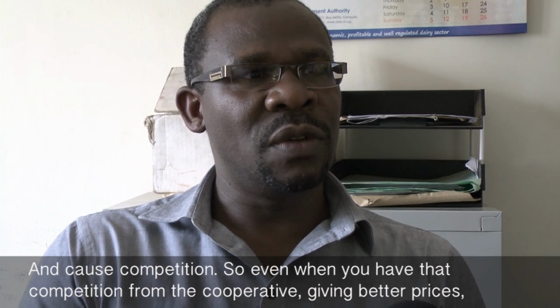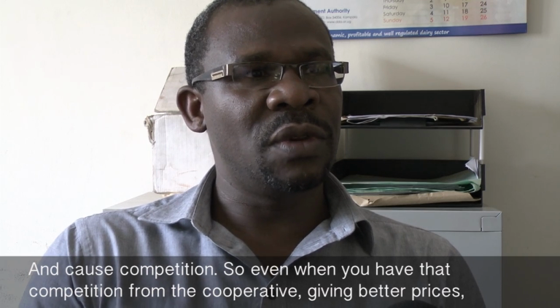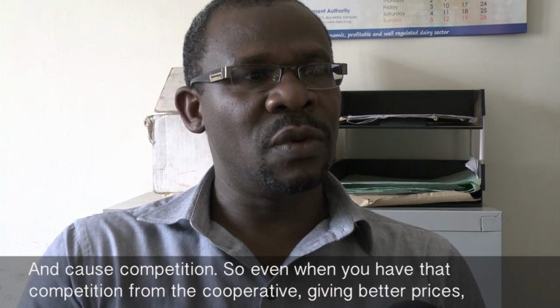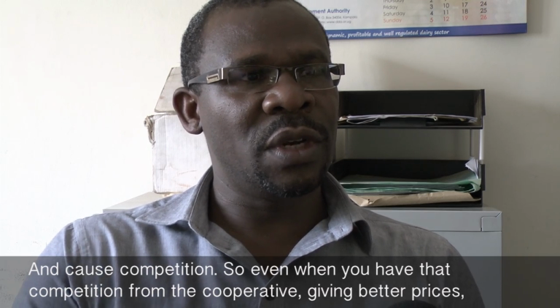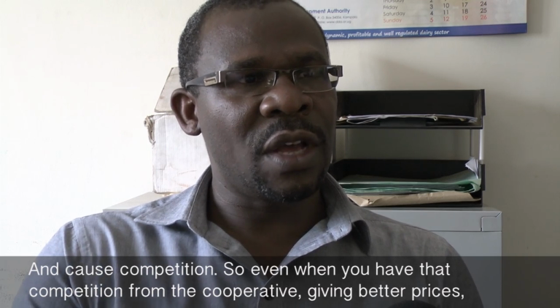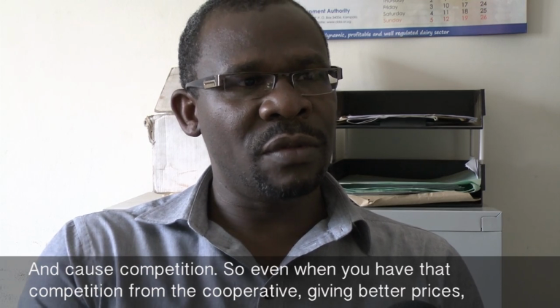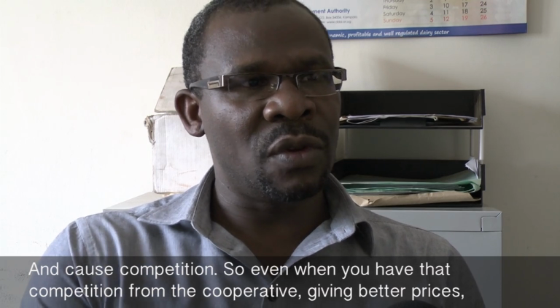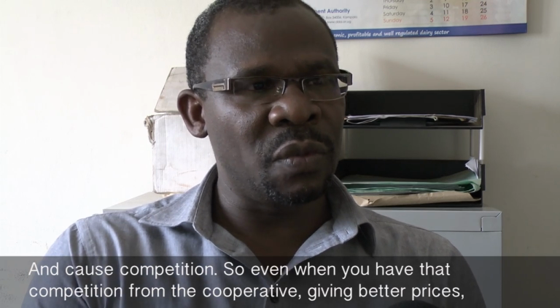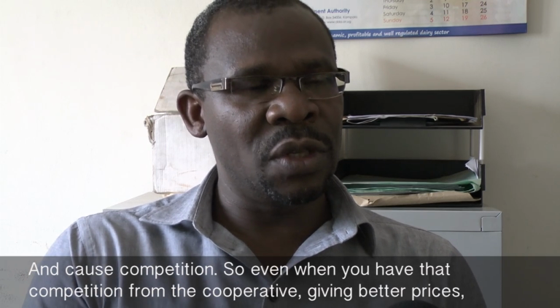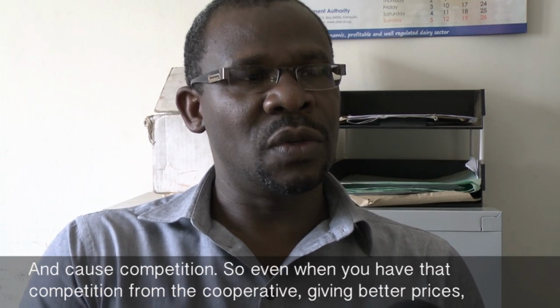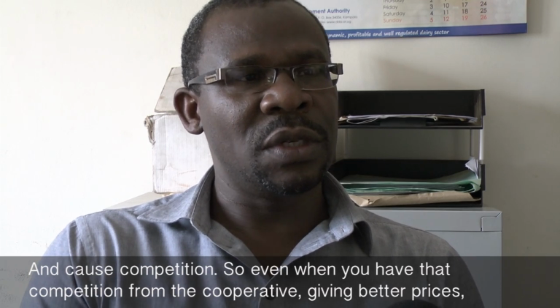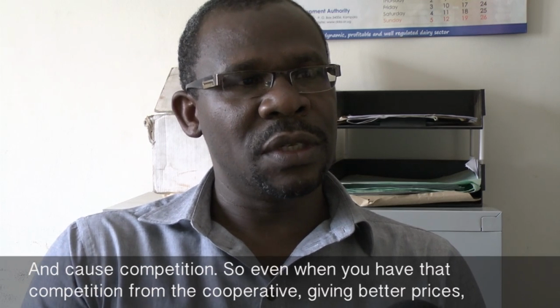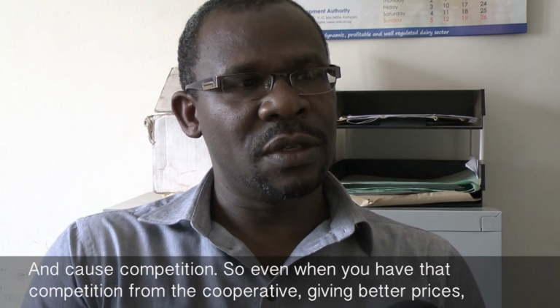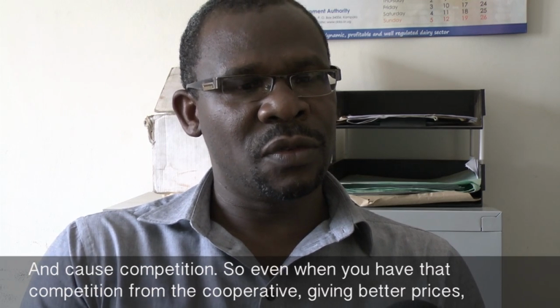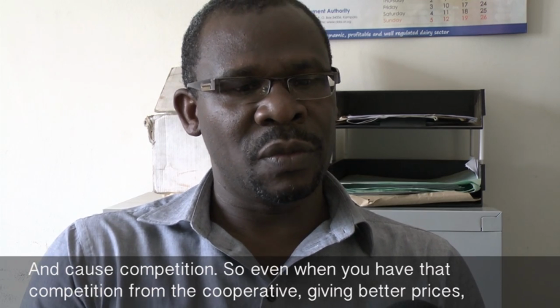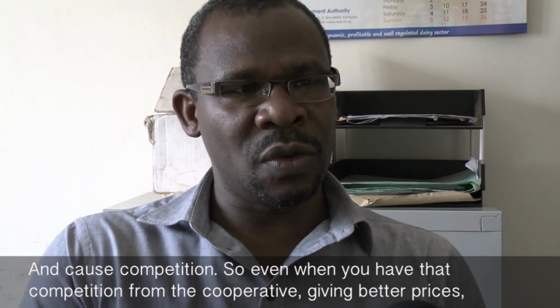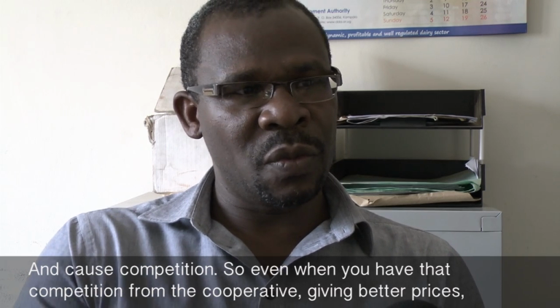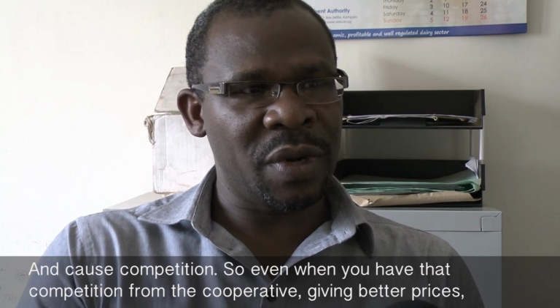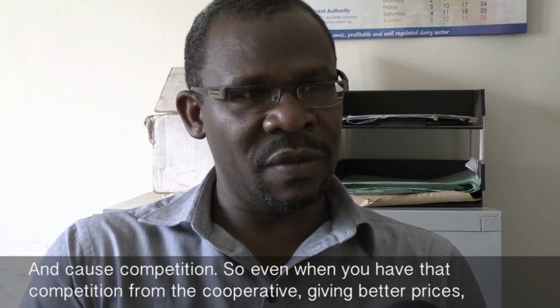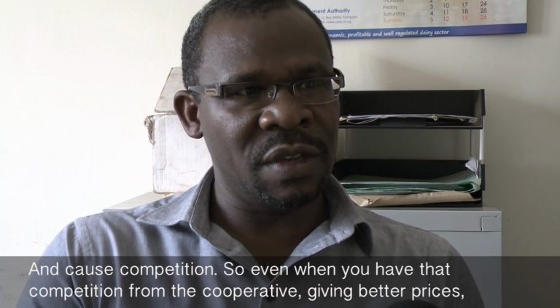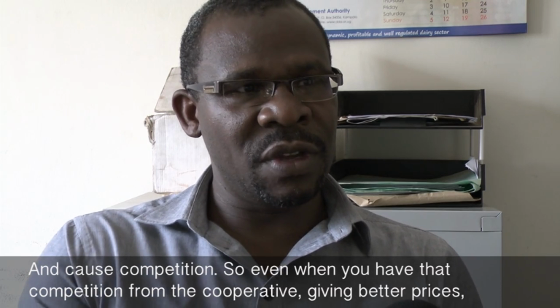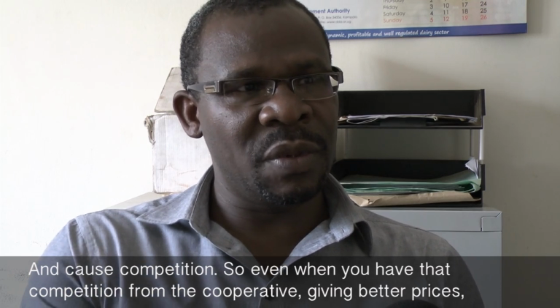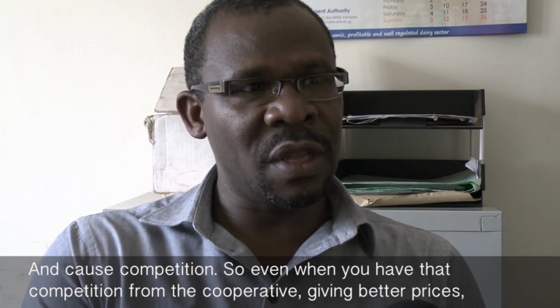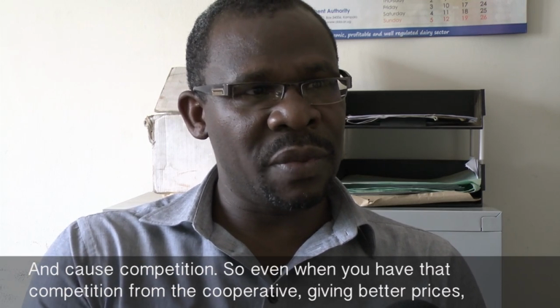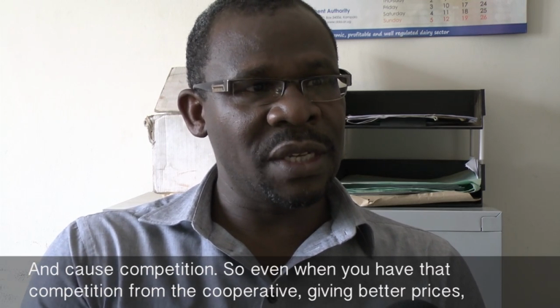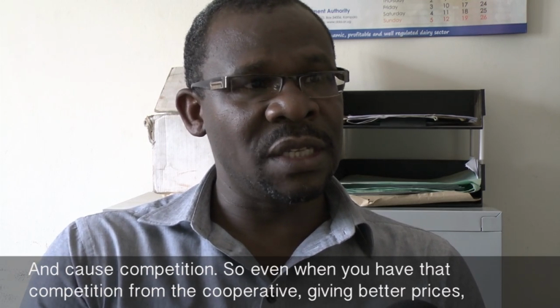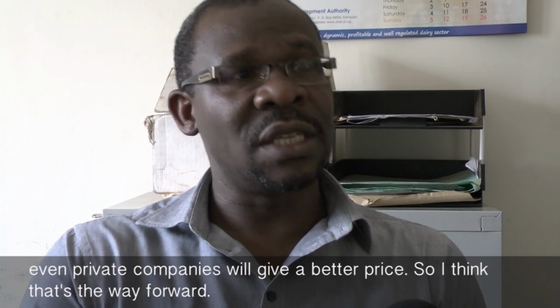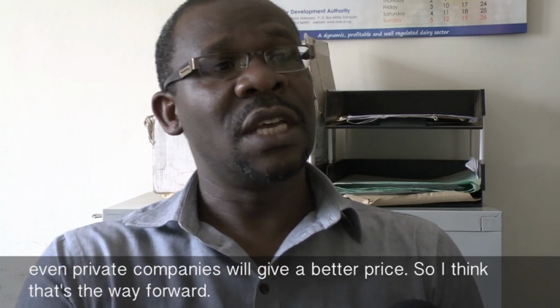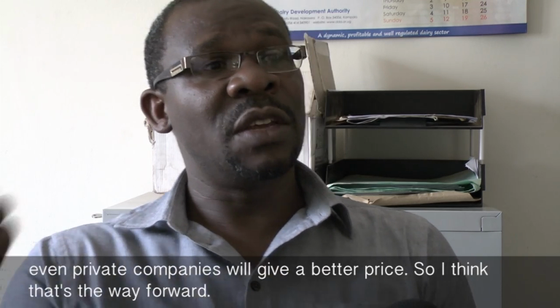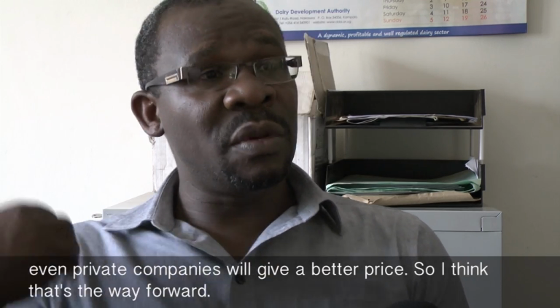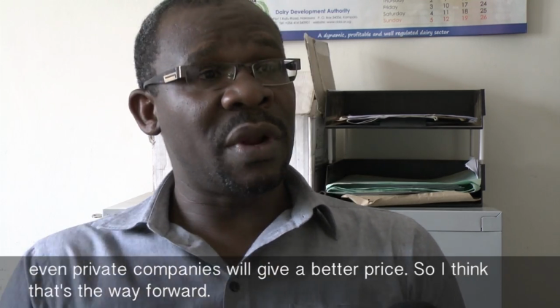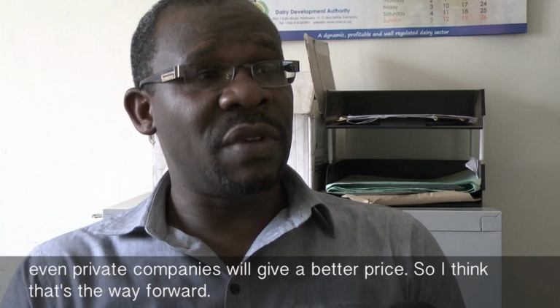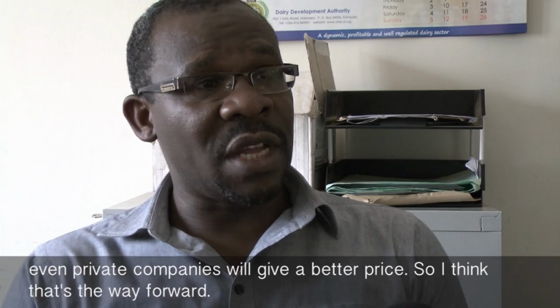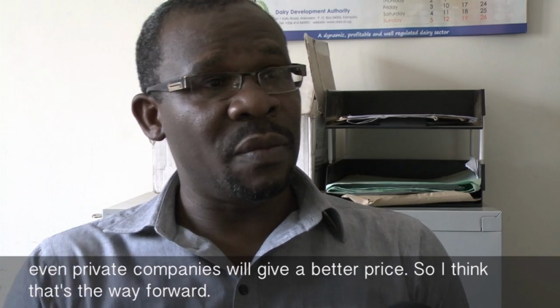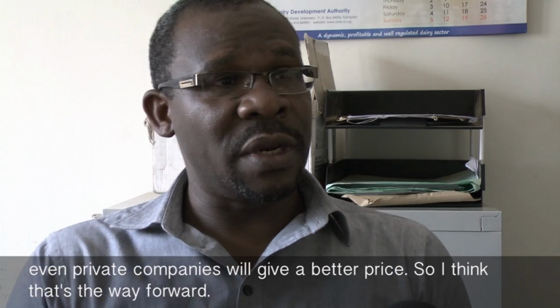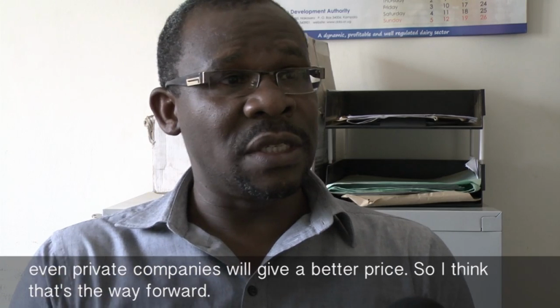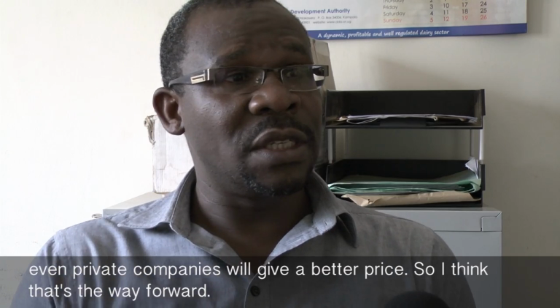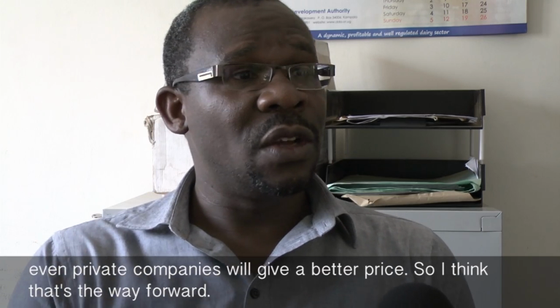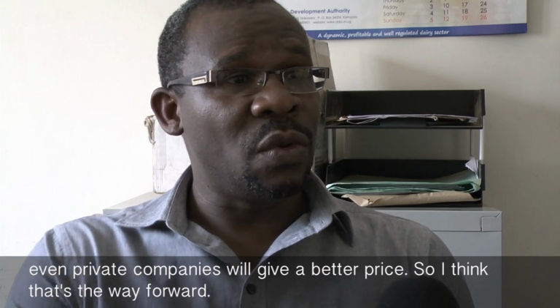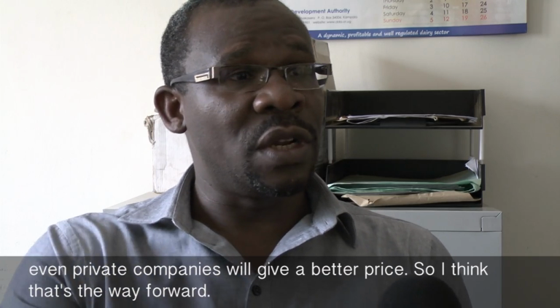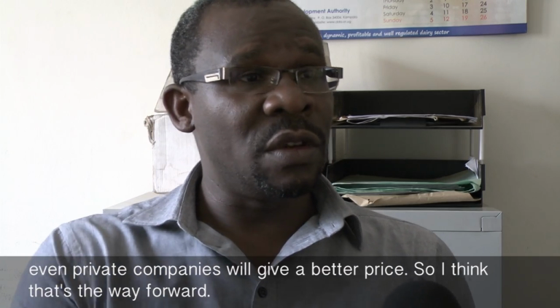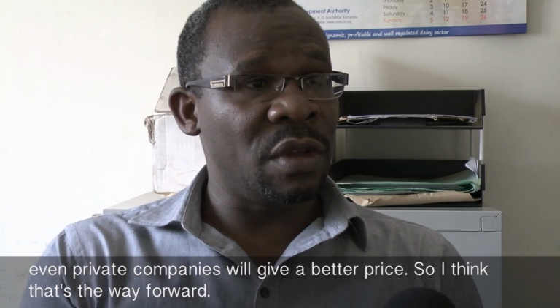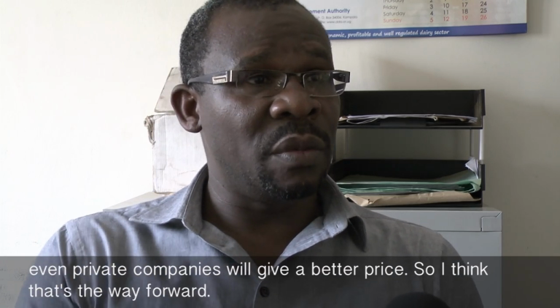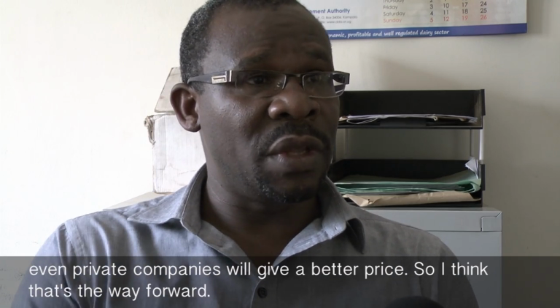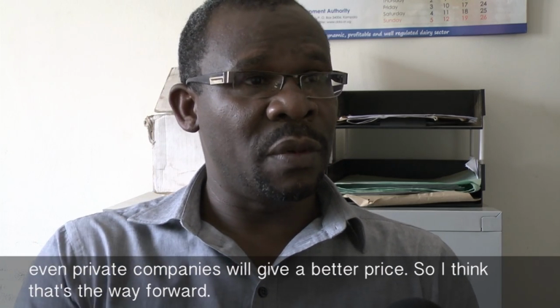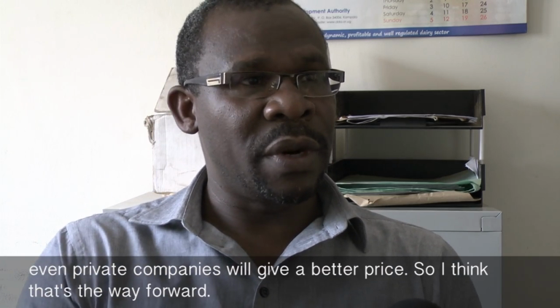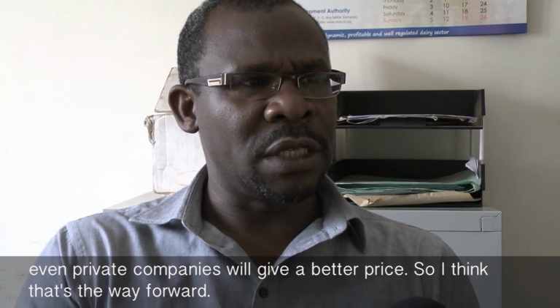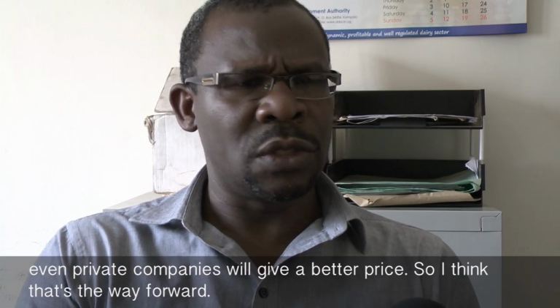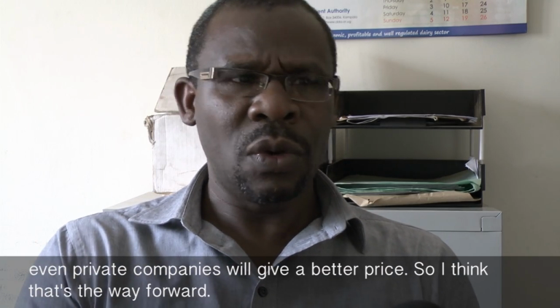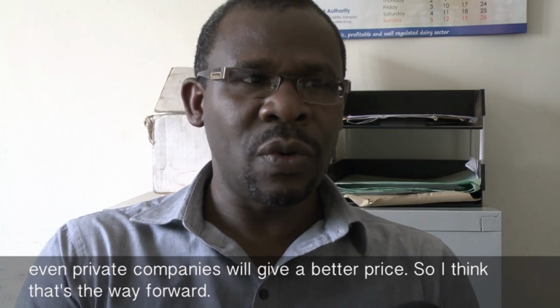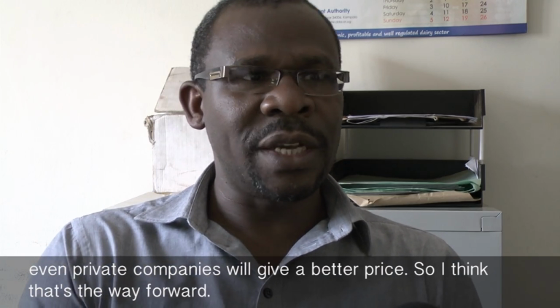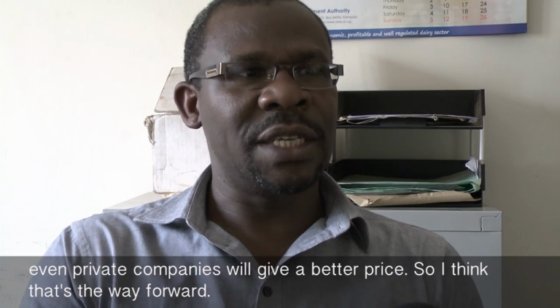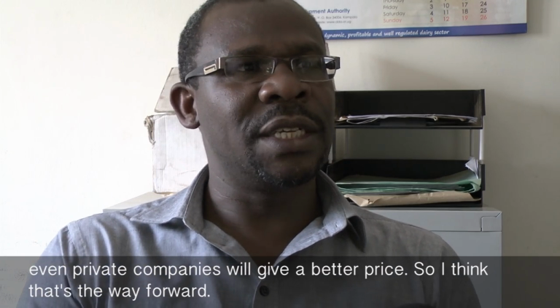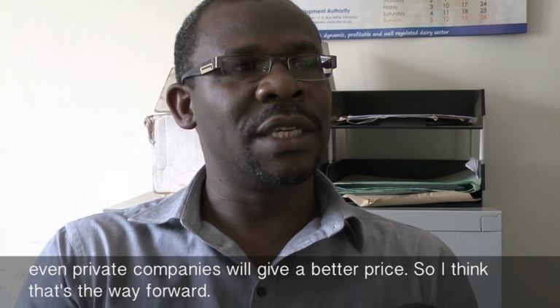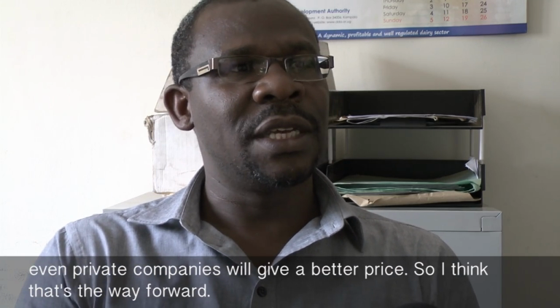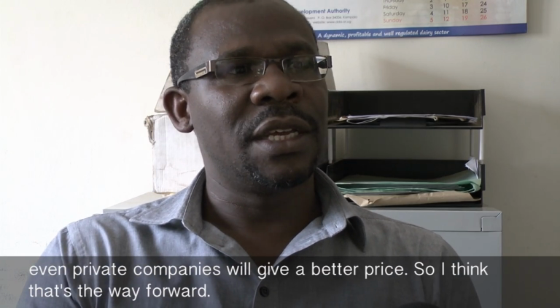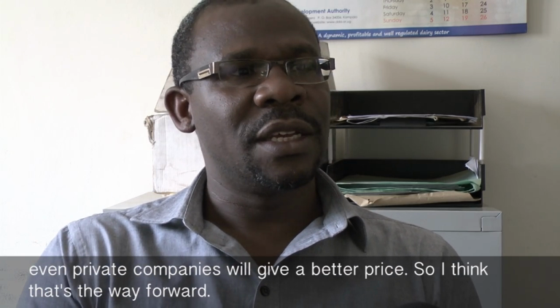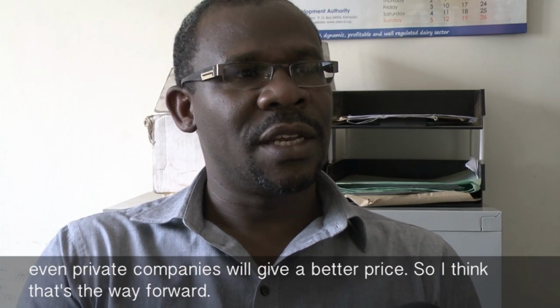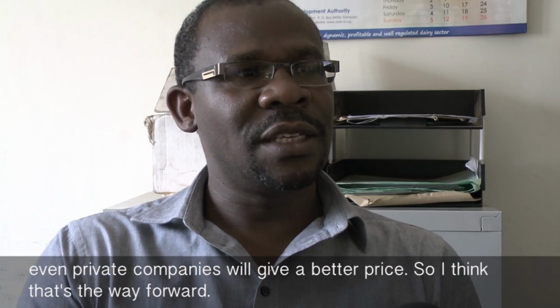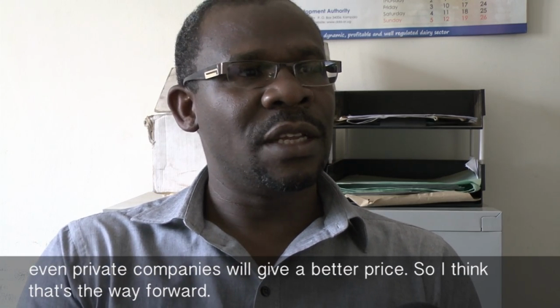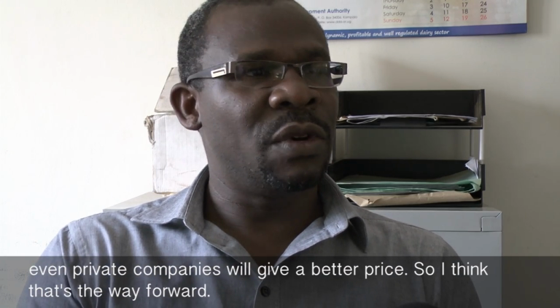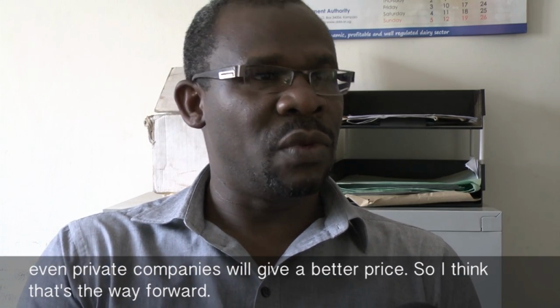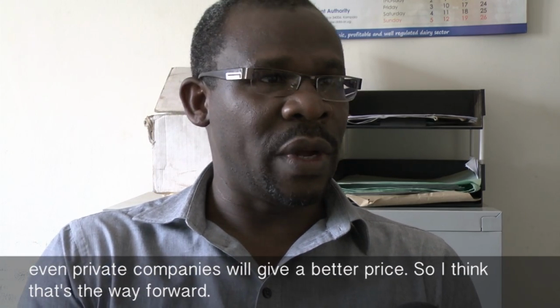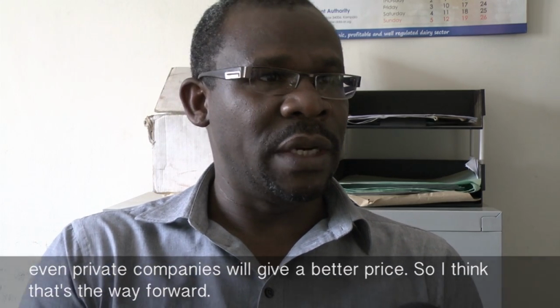Even when there is competition from the cooperative giving better prices, even private companies will give better prices. So I think that's the way forward.